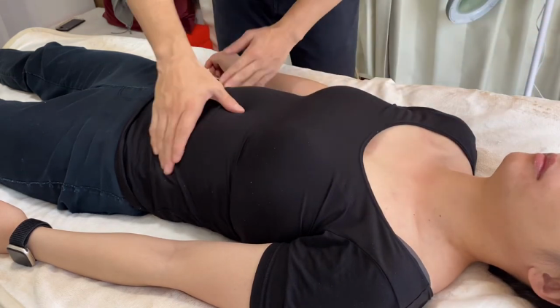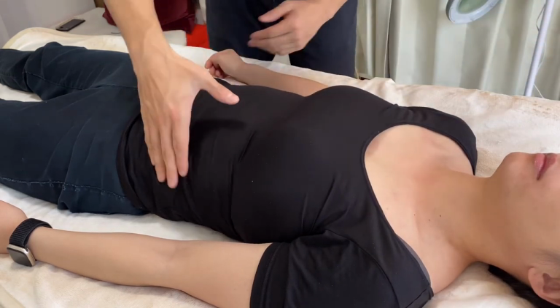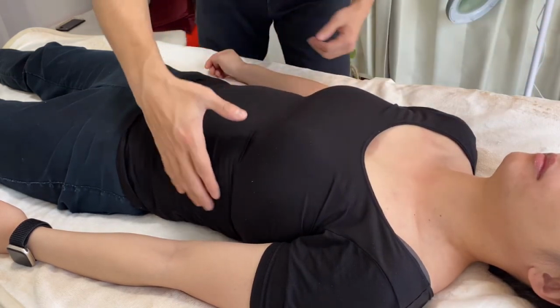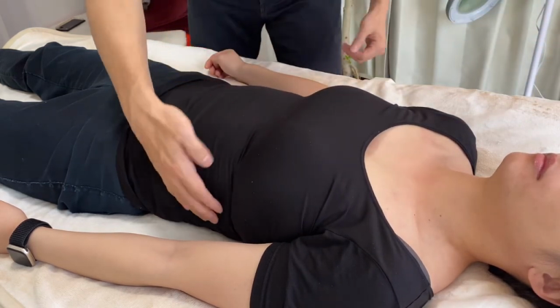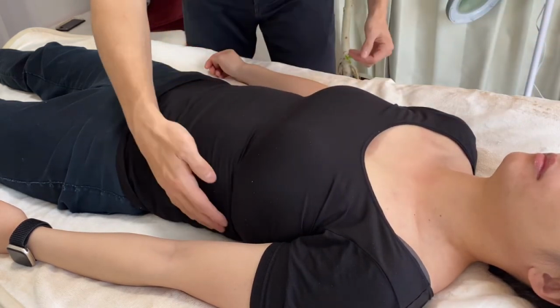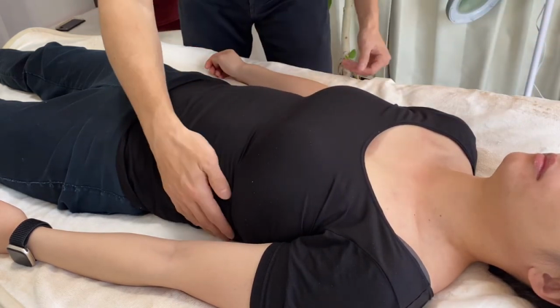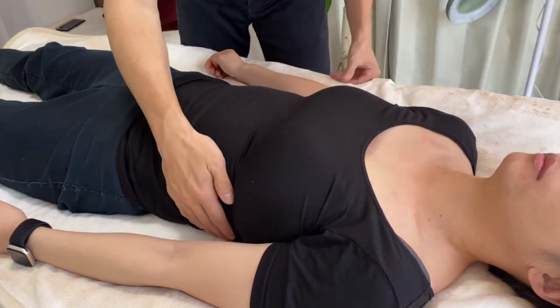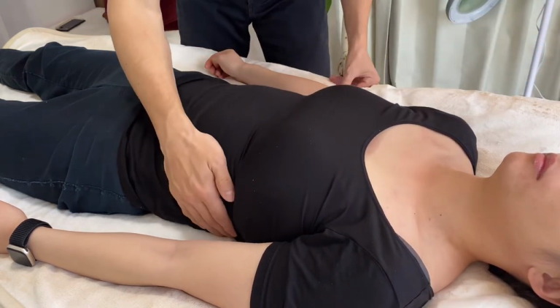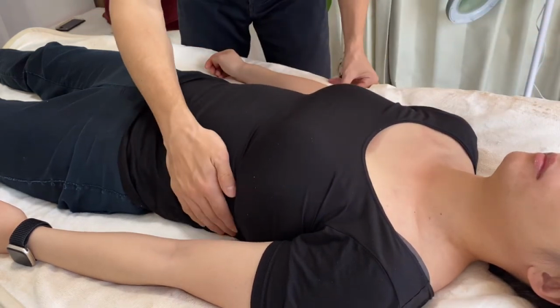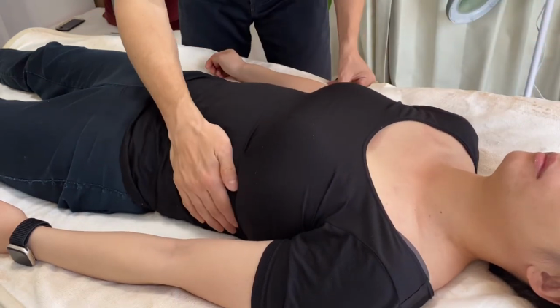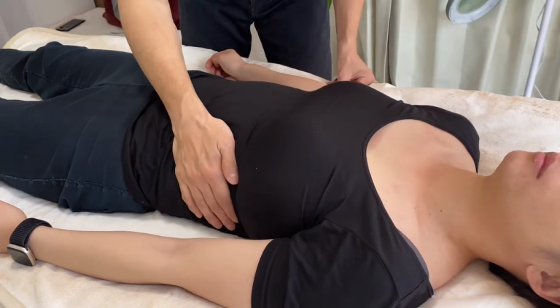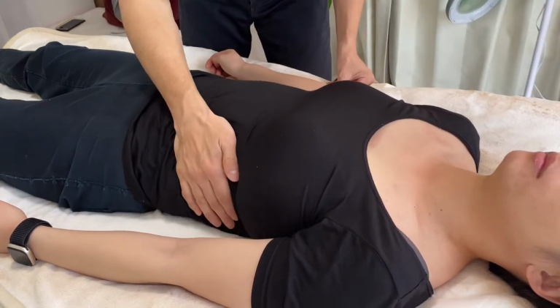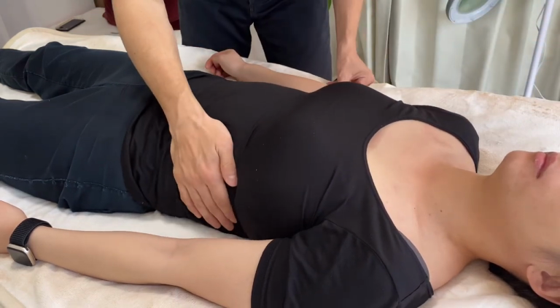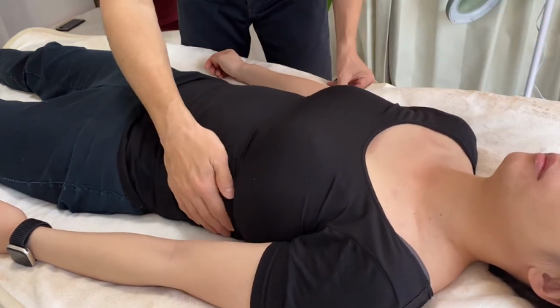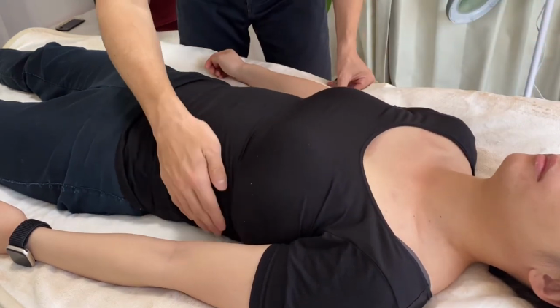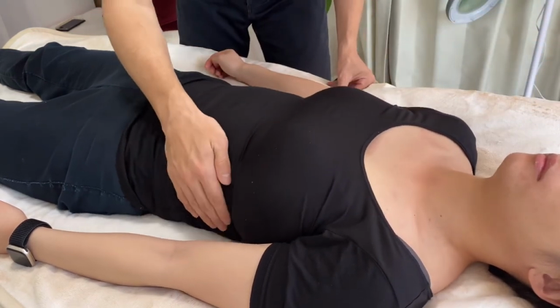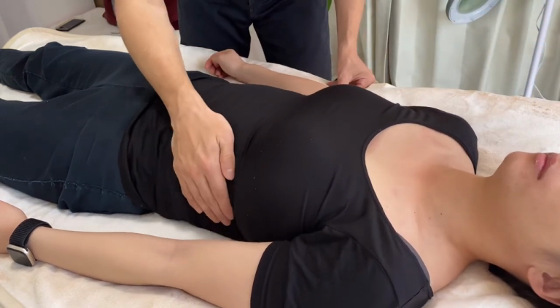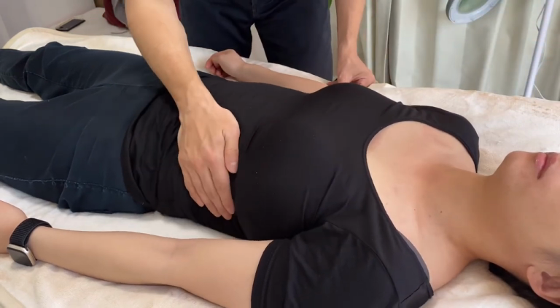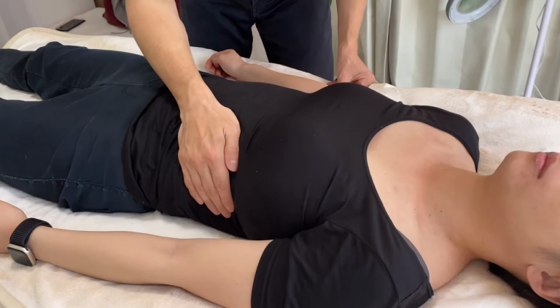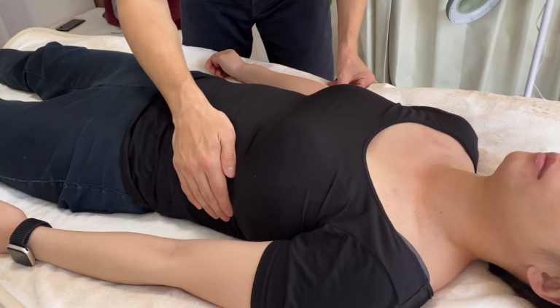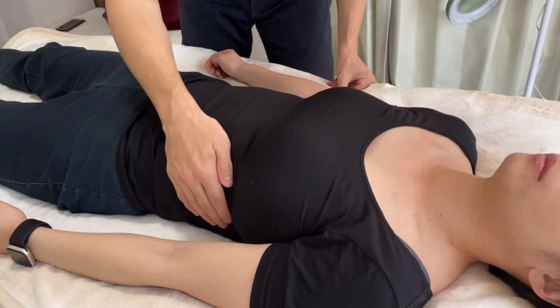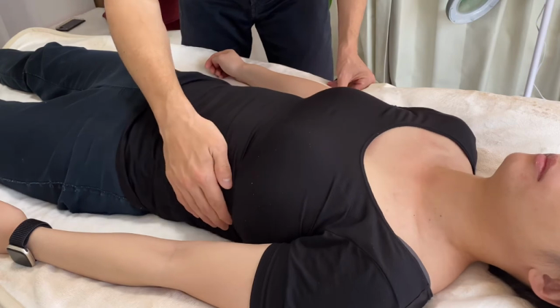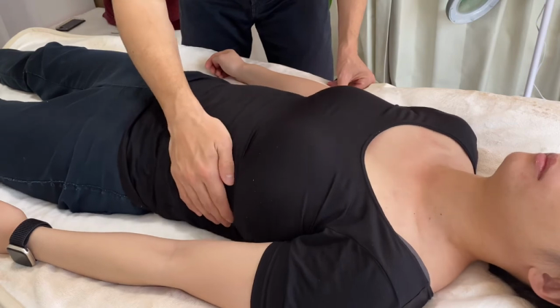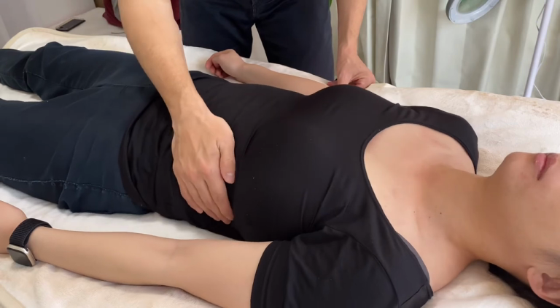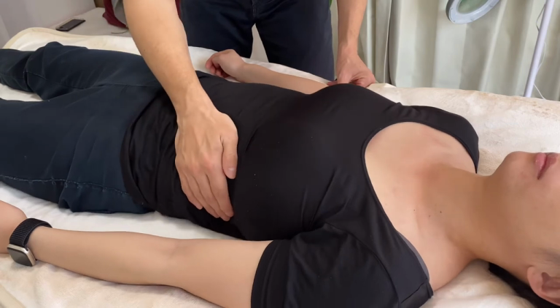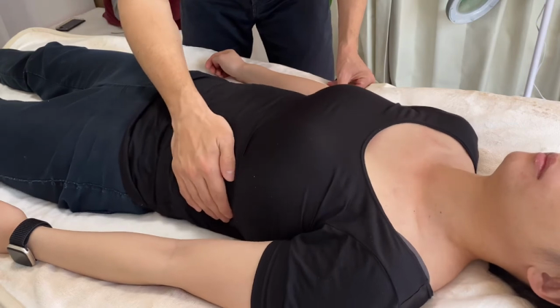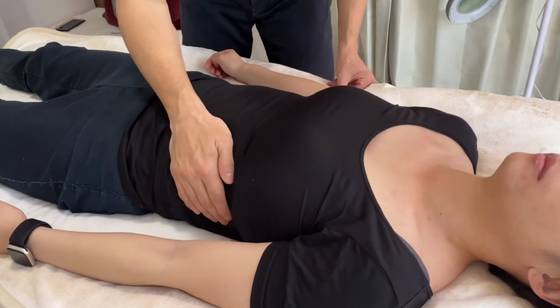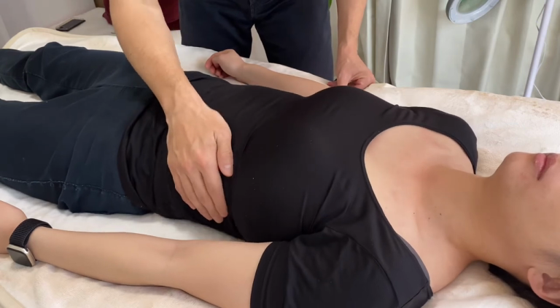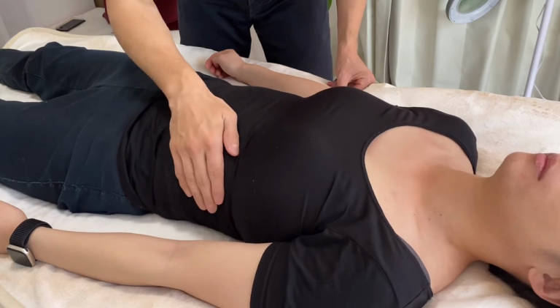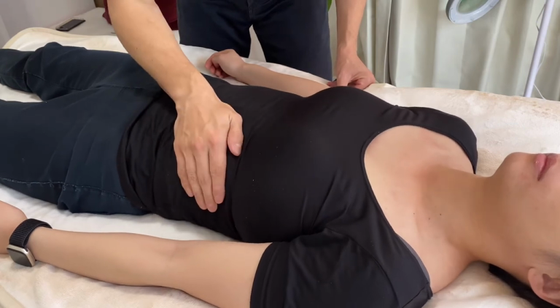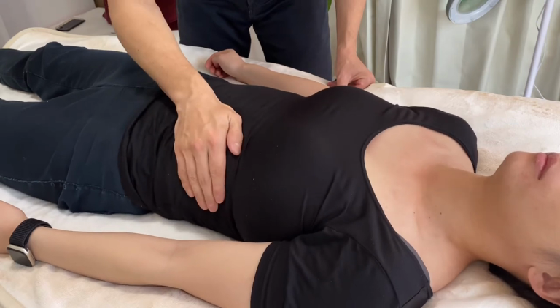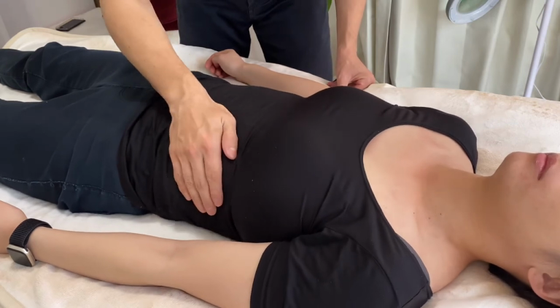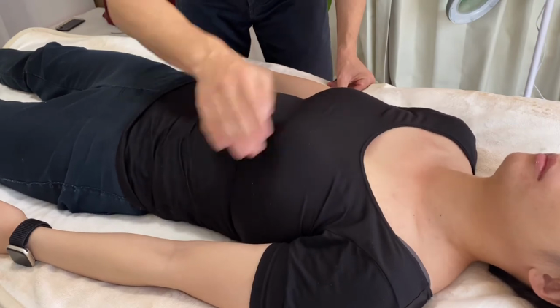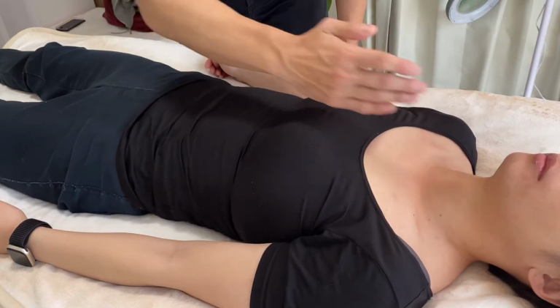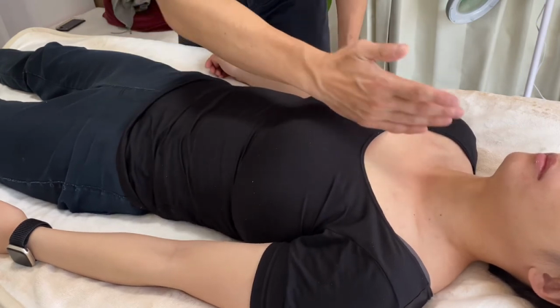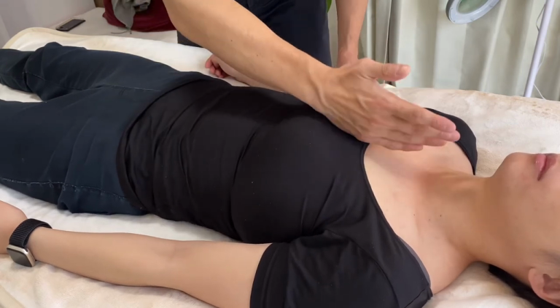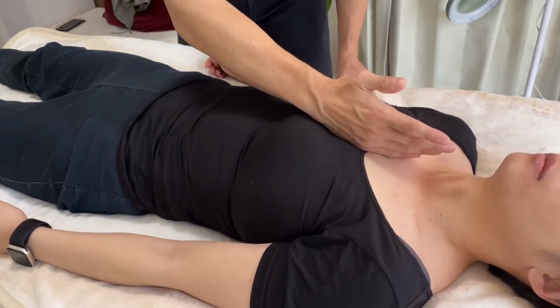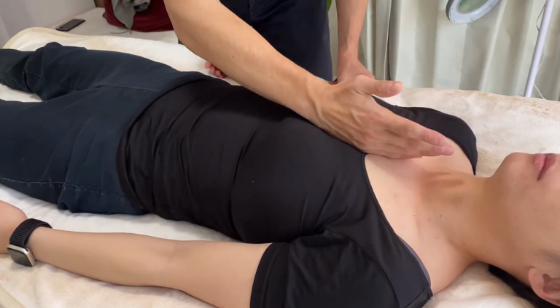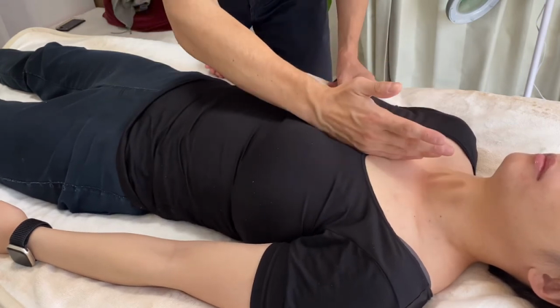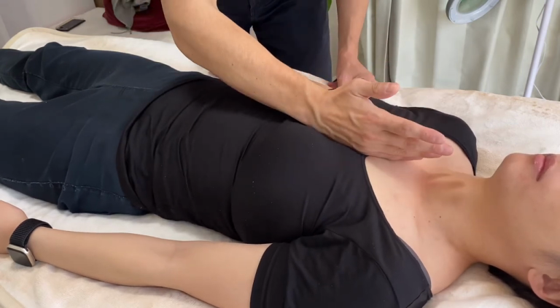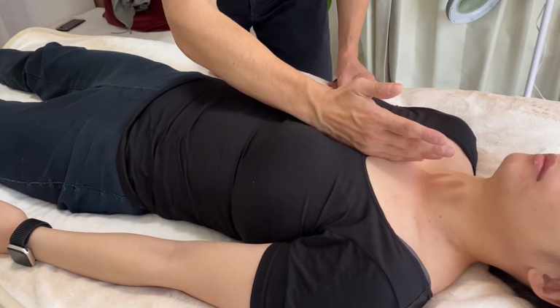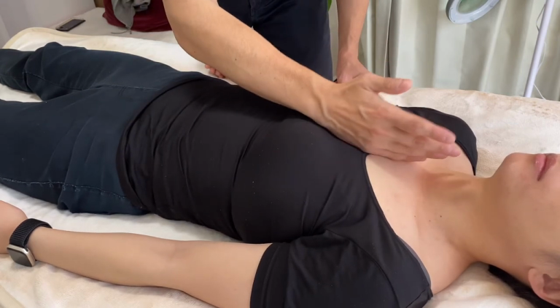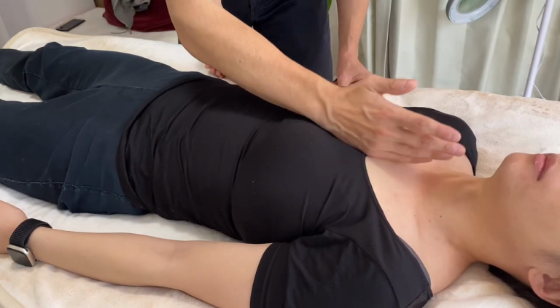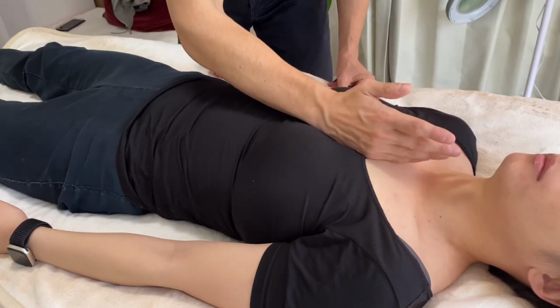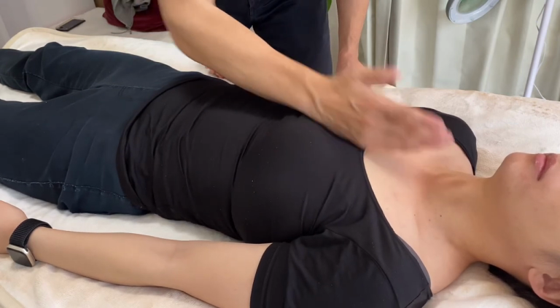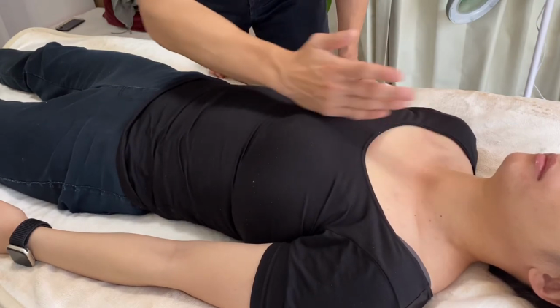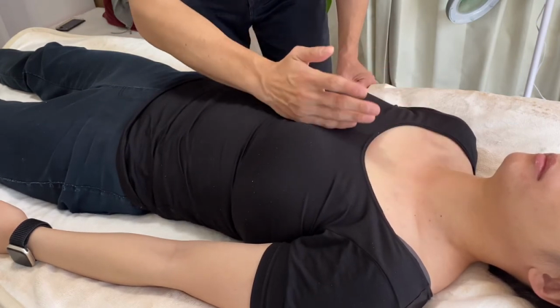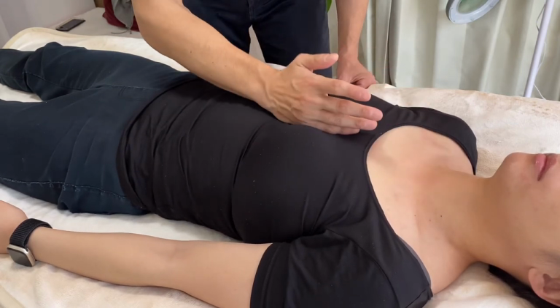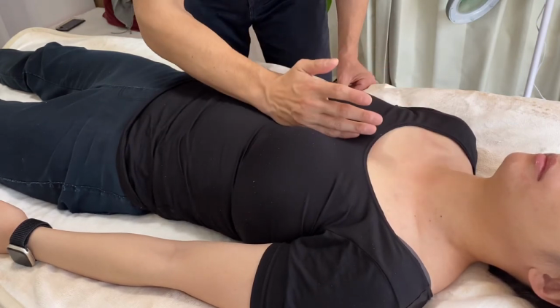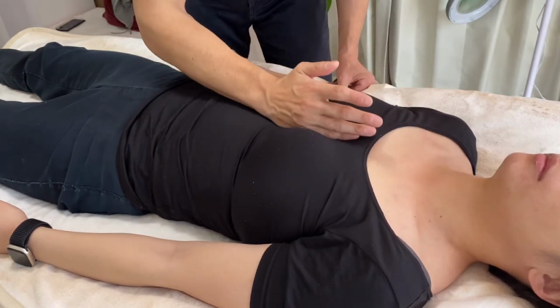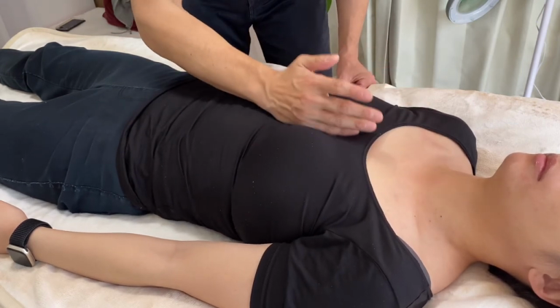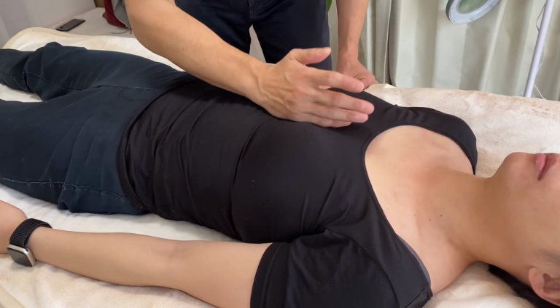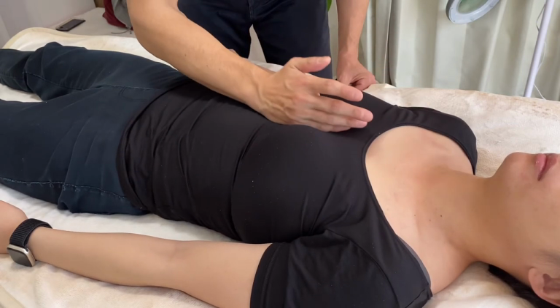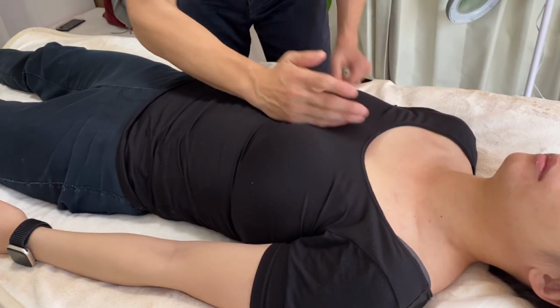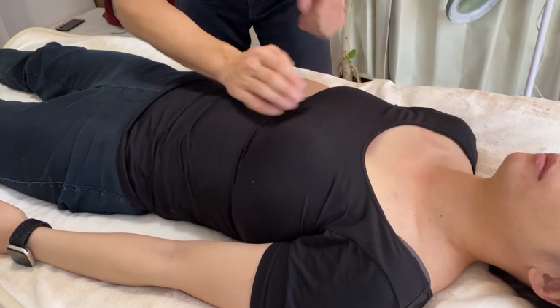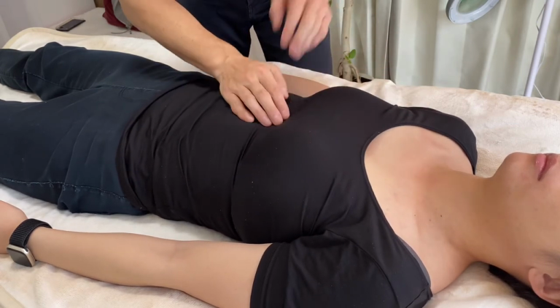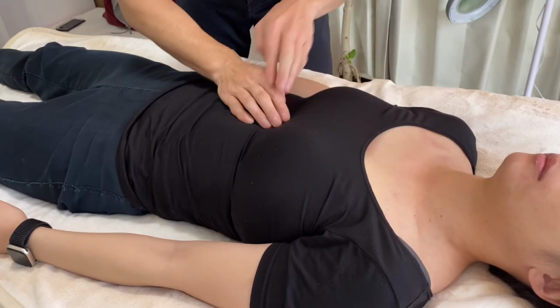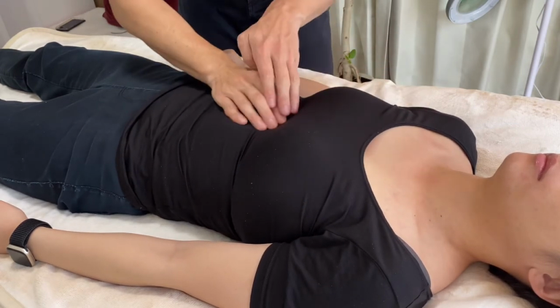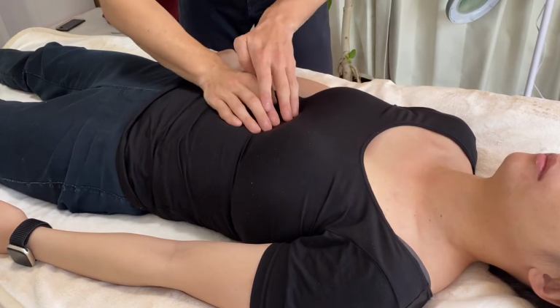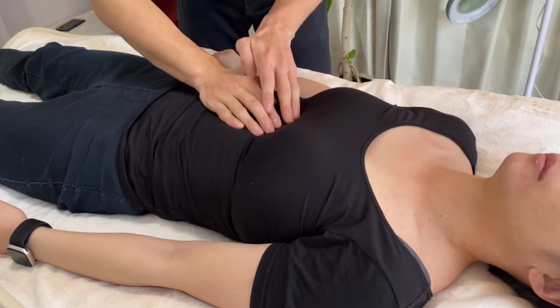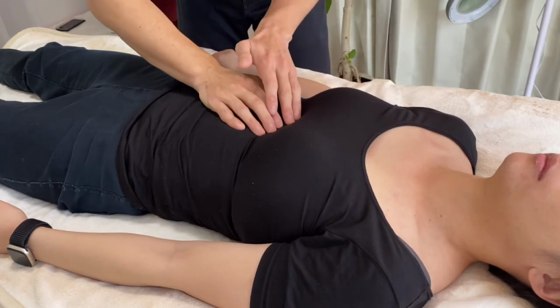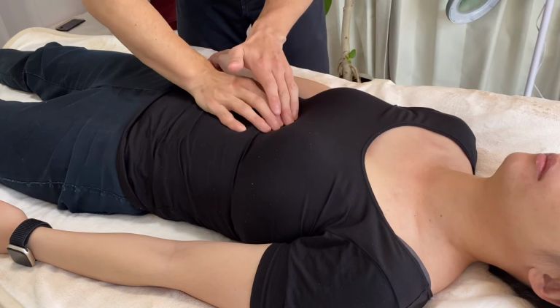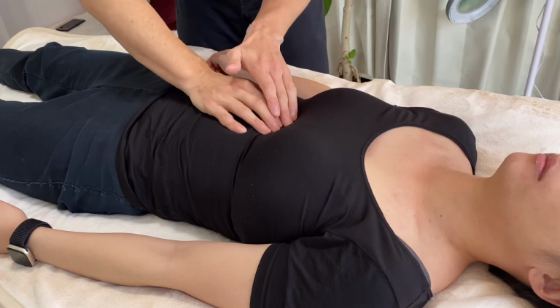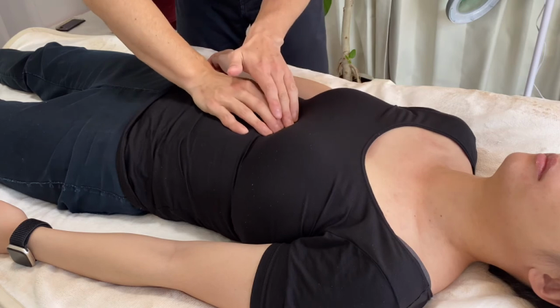Tension check. Very bouncy, very supple. Sternum — very nice. A little bit here.